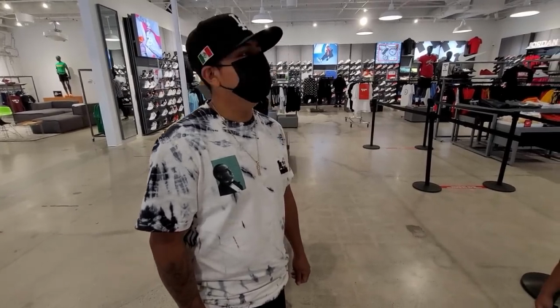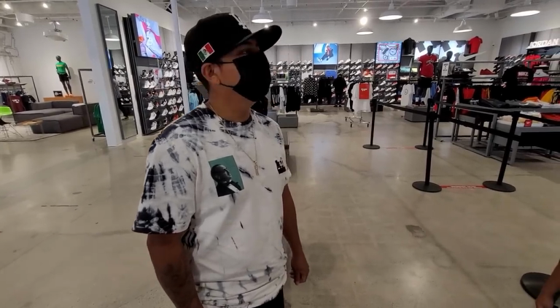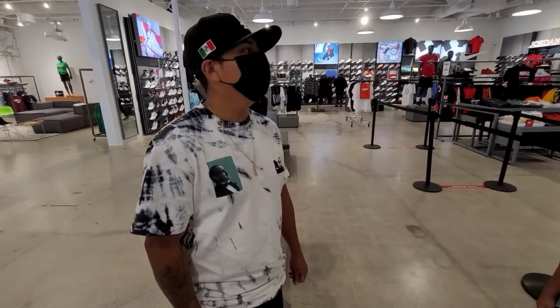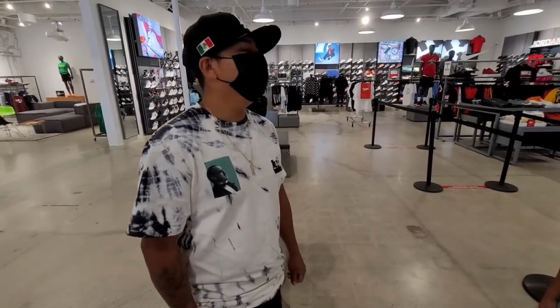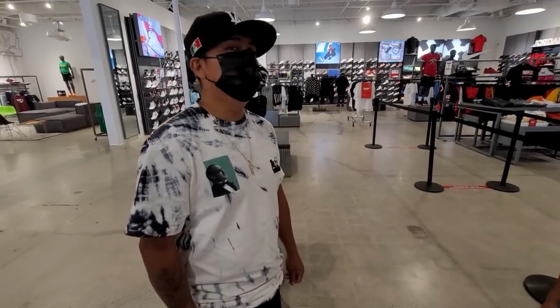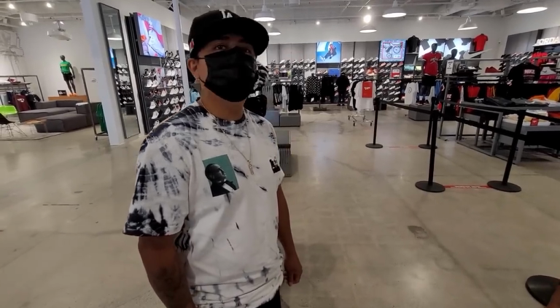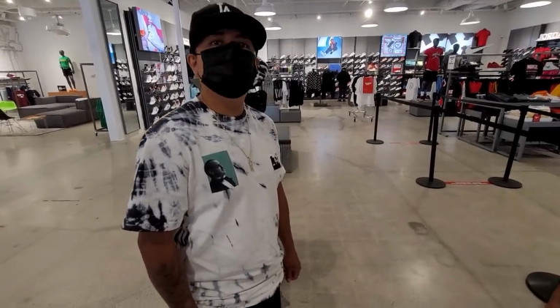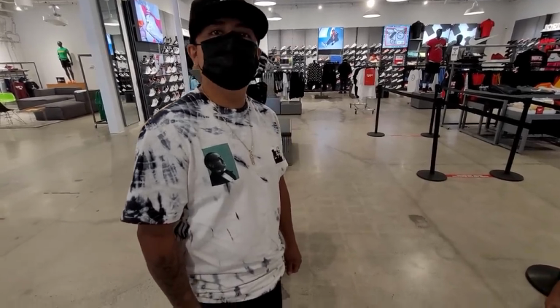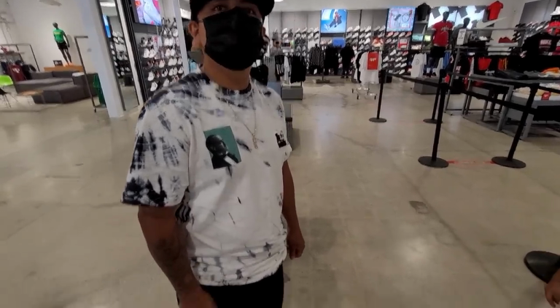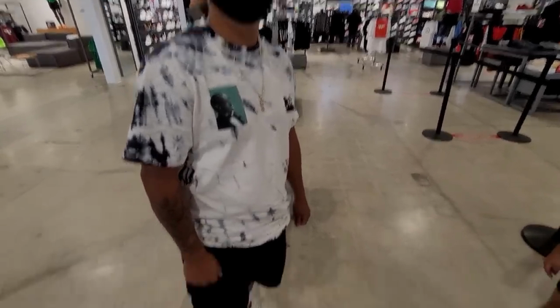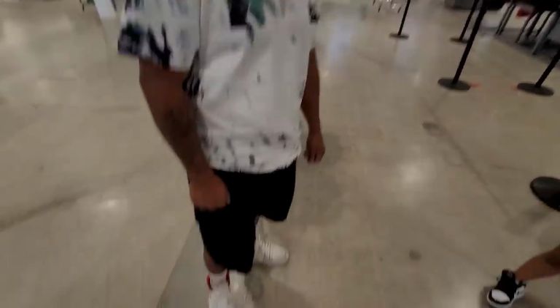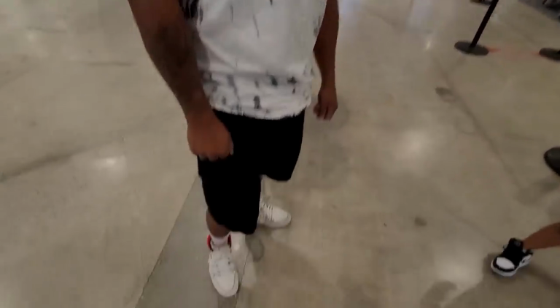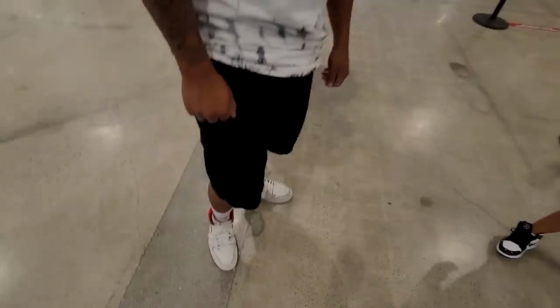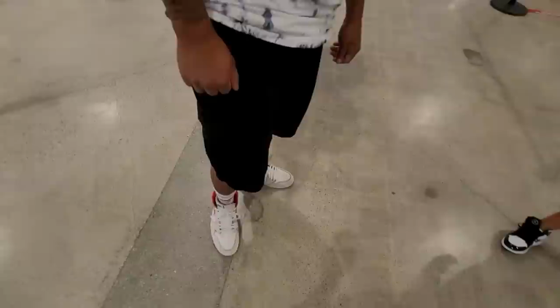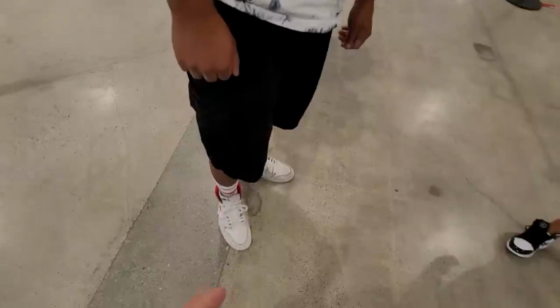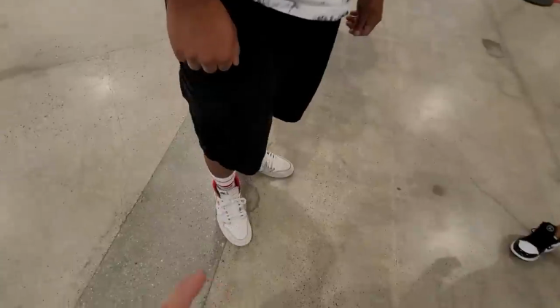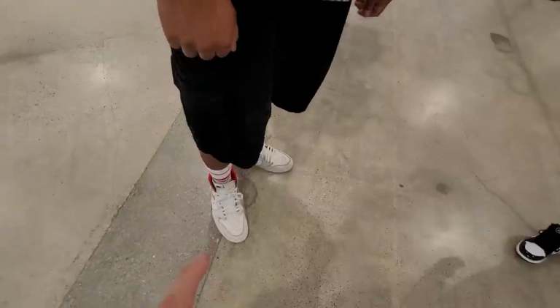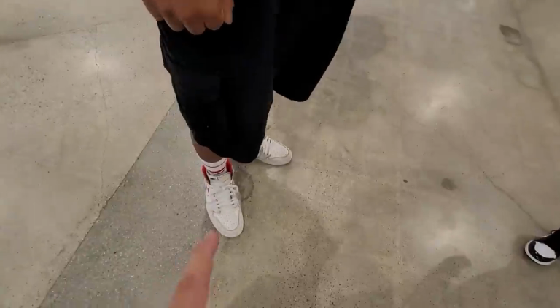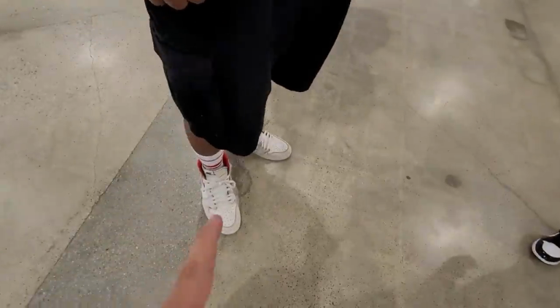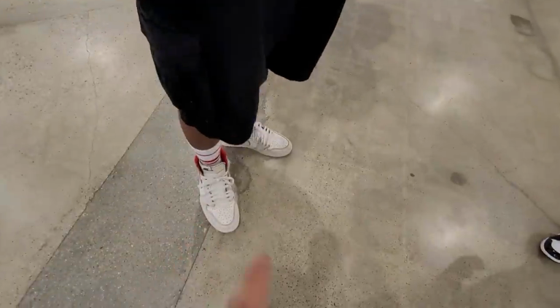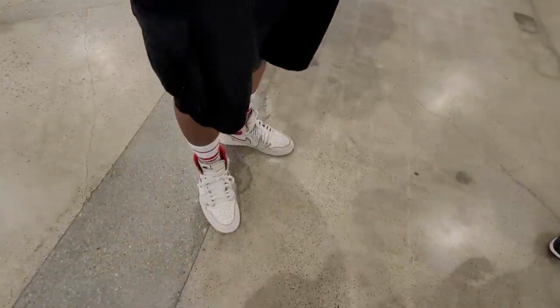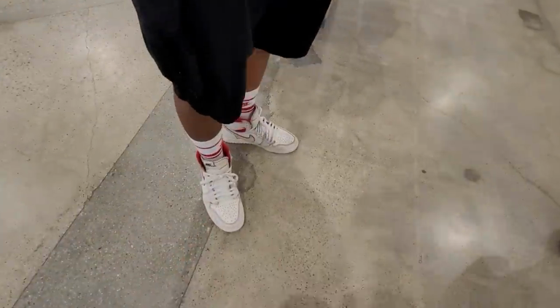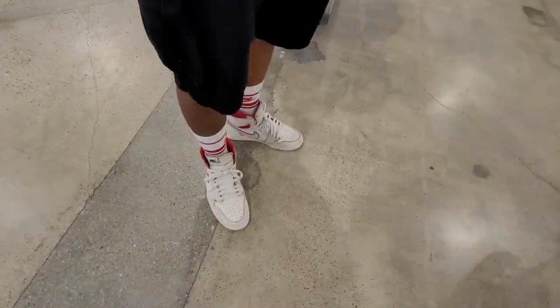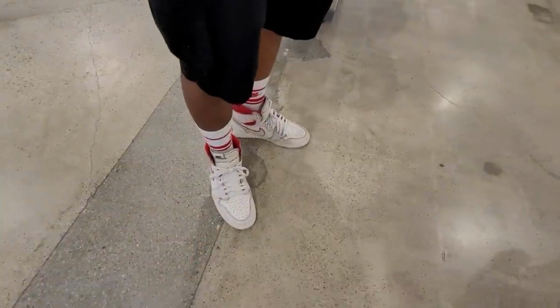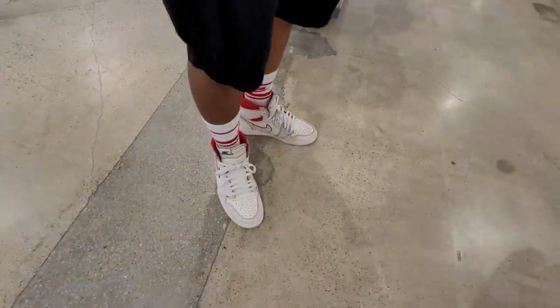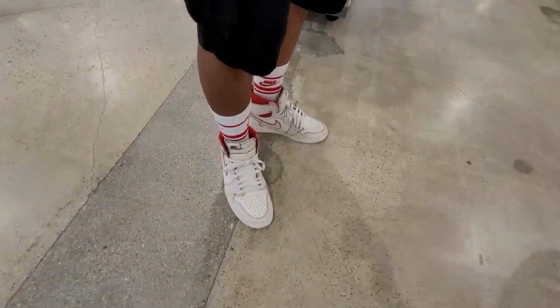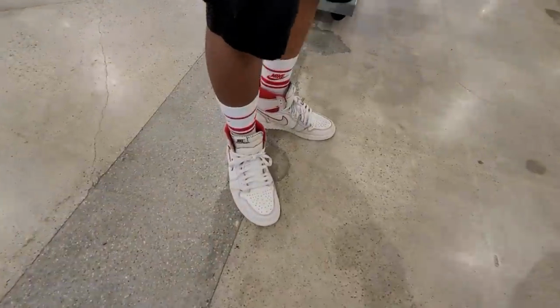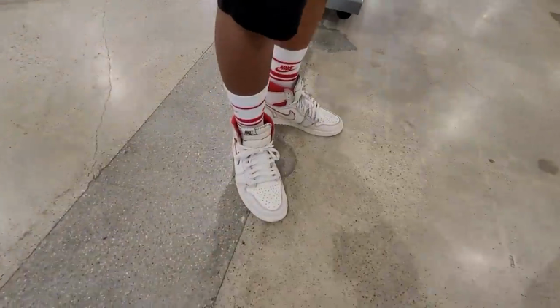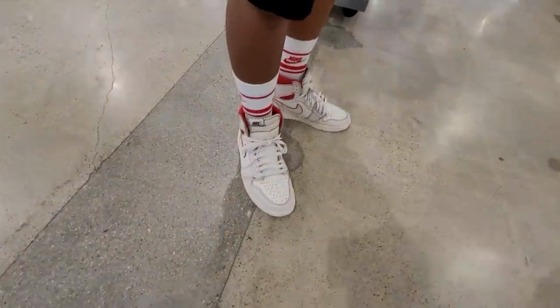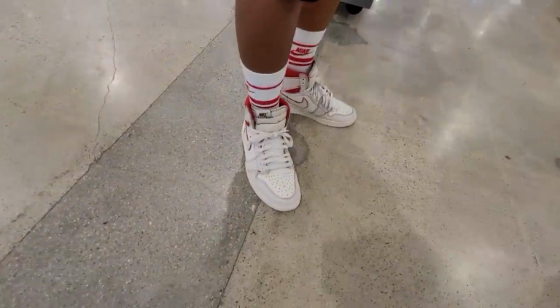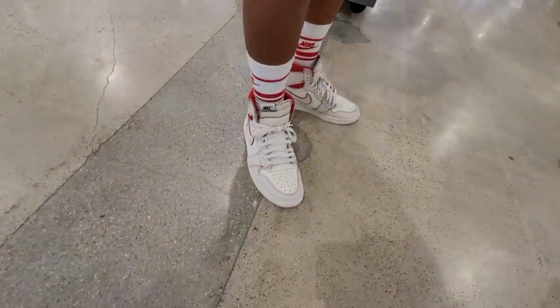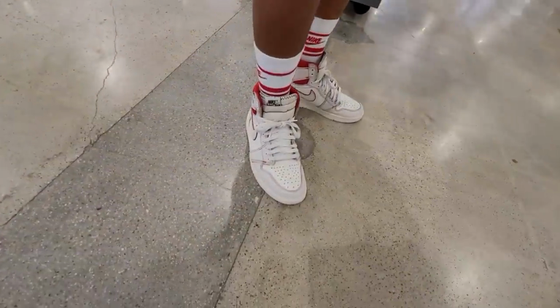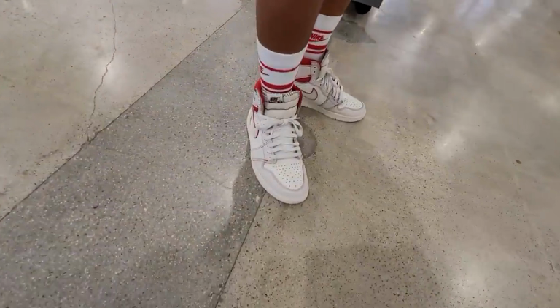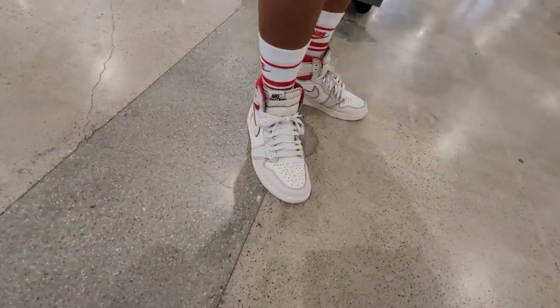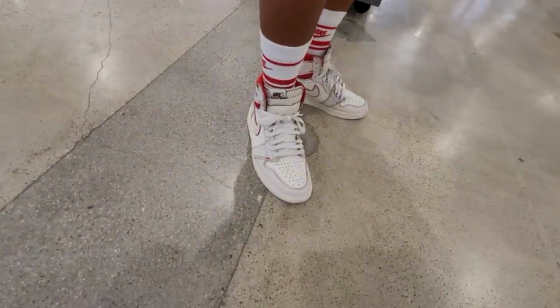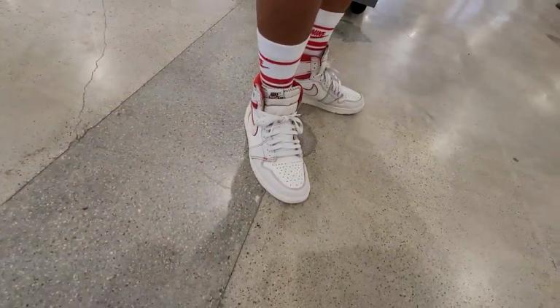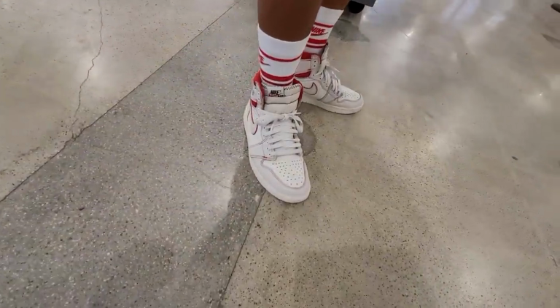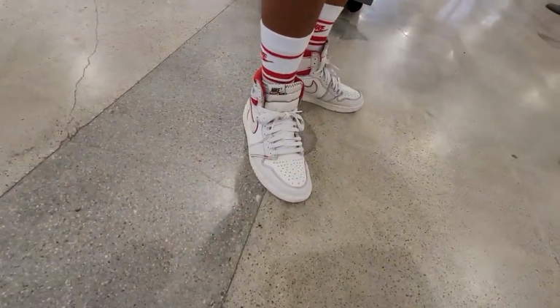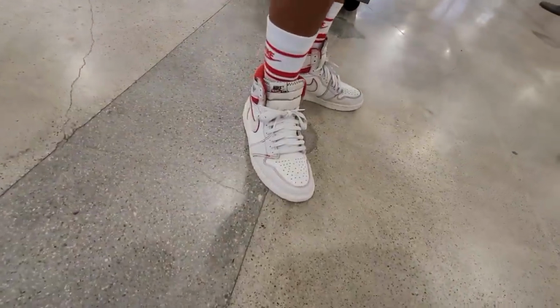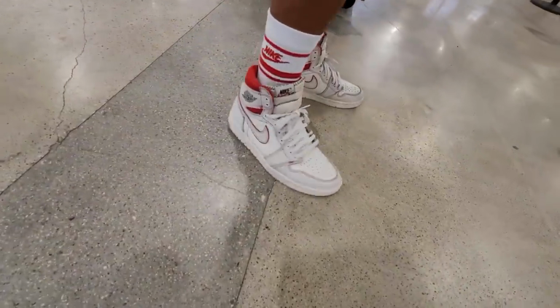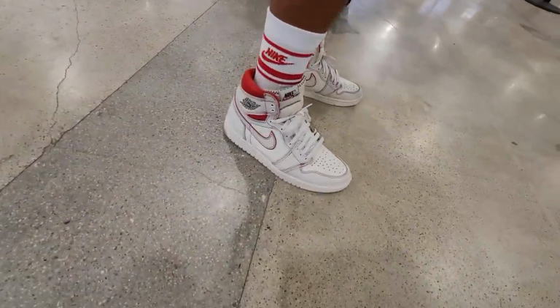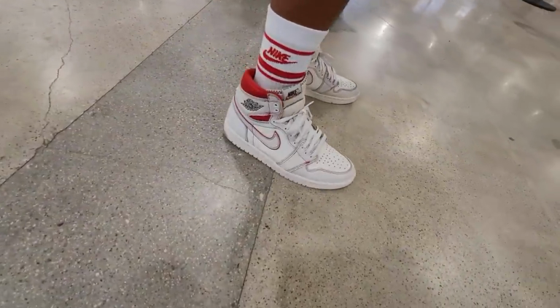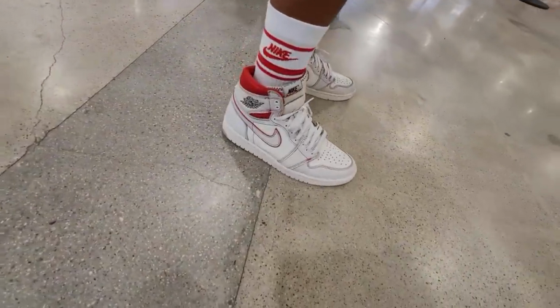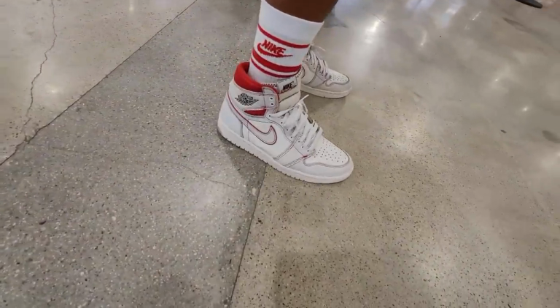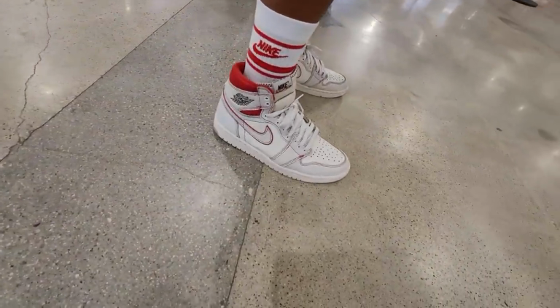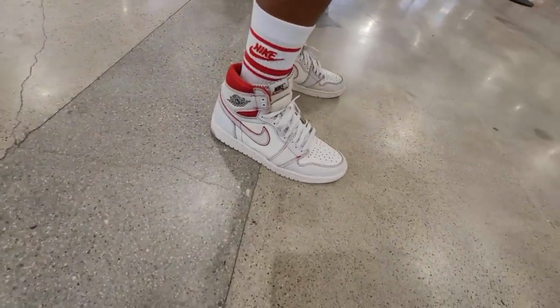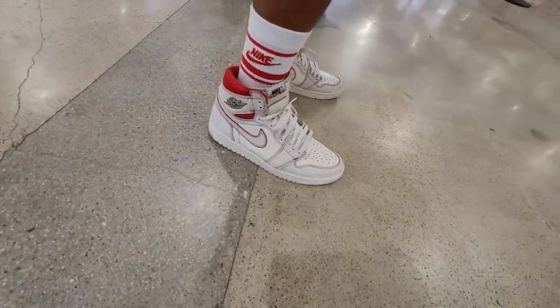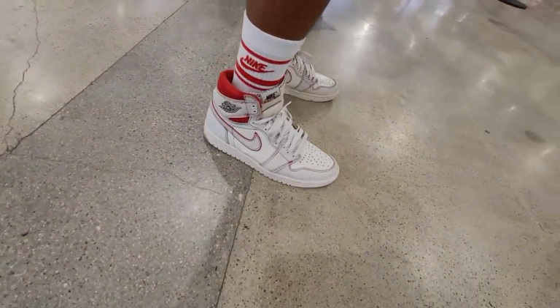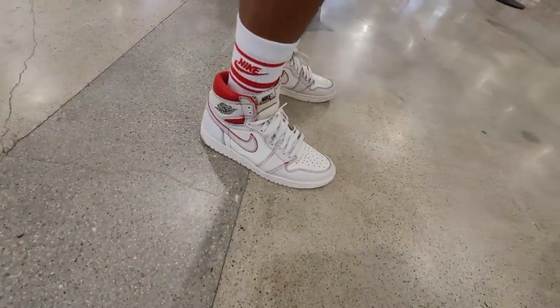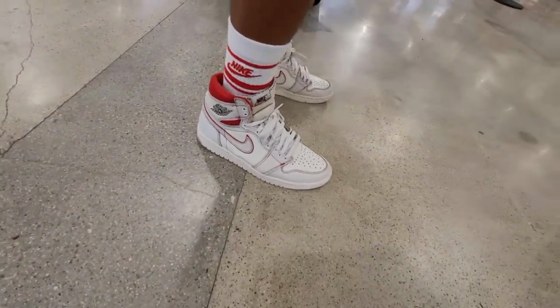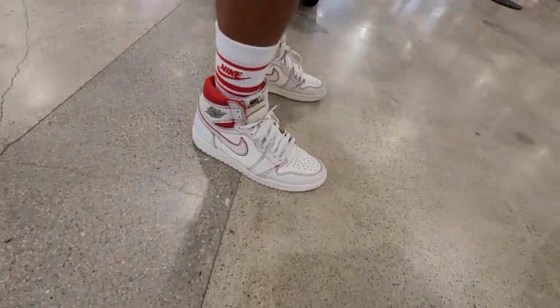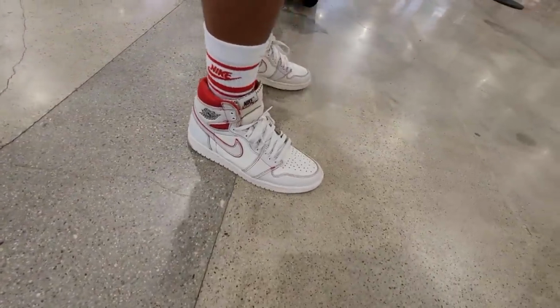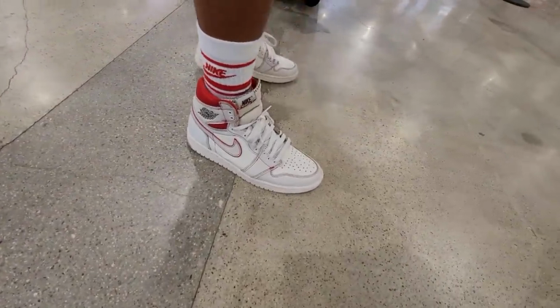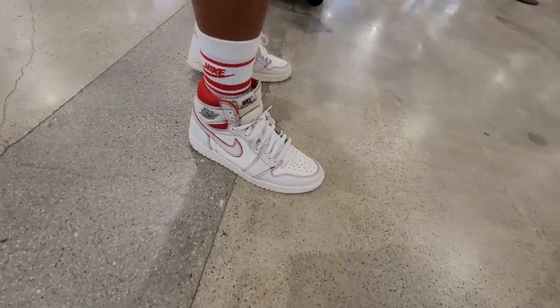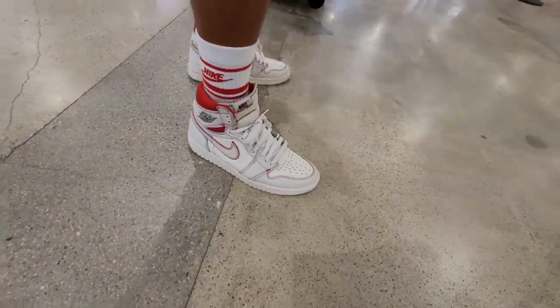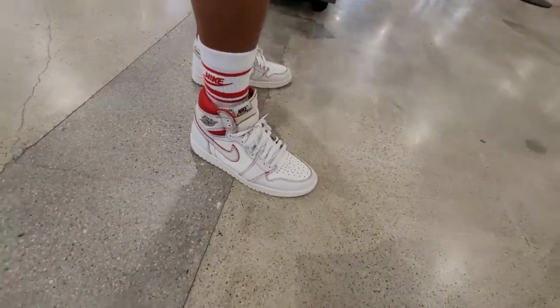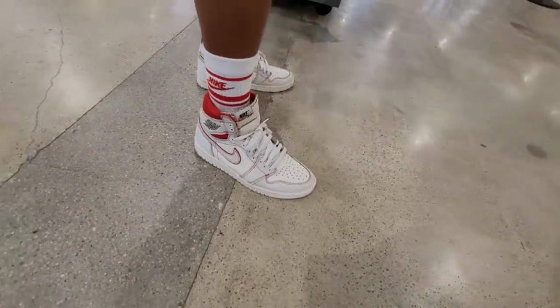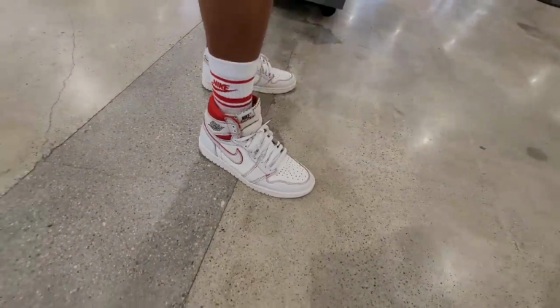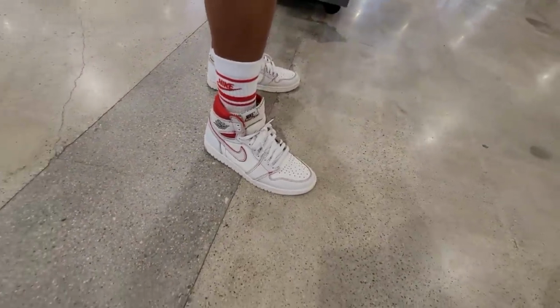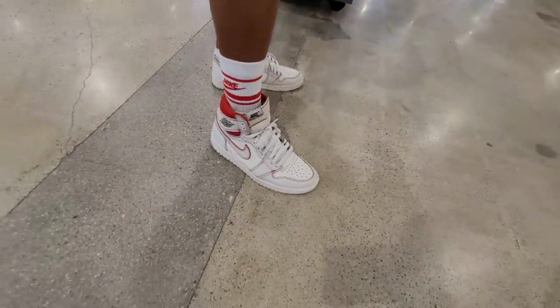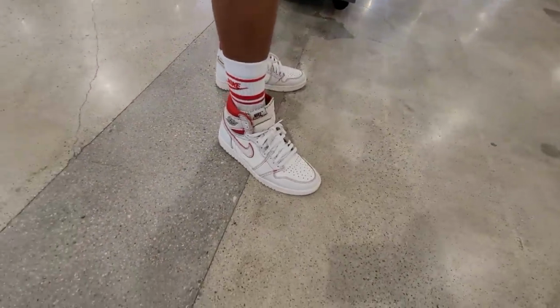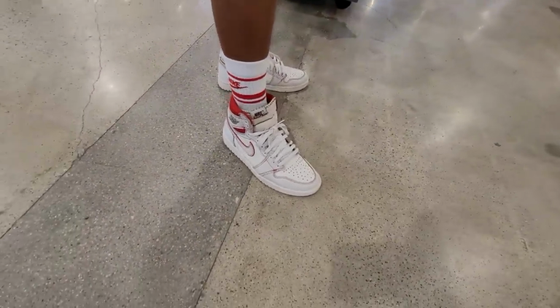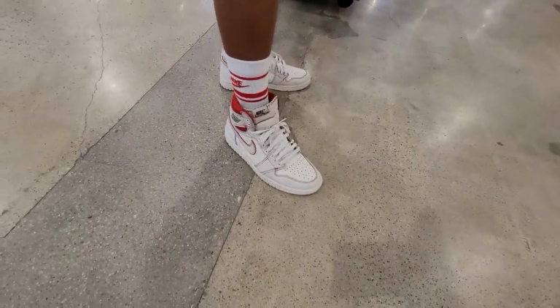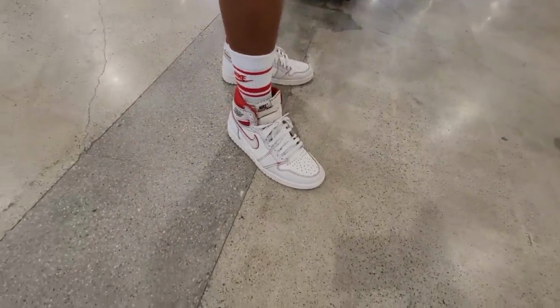That's sneakerheads helping out sneakerheads, you guys. Yes, that's what's up. And look at that - he got fire Jordan Ones on too. That's what's up.